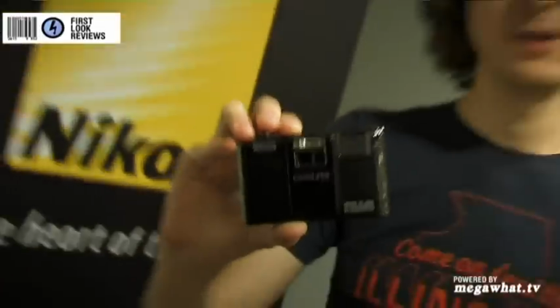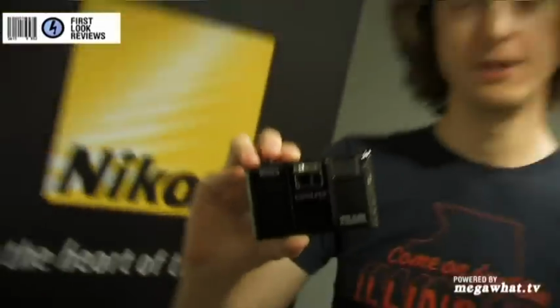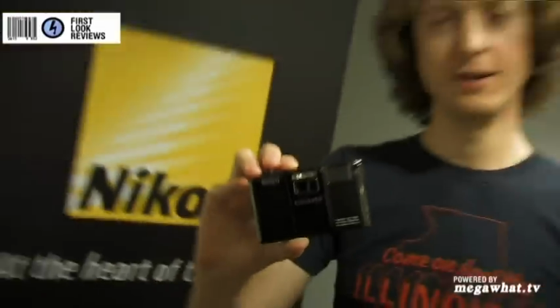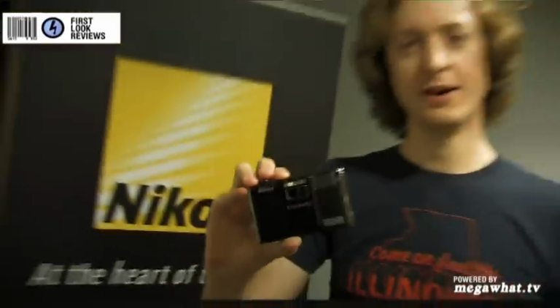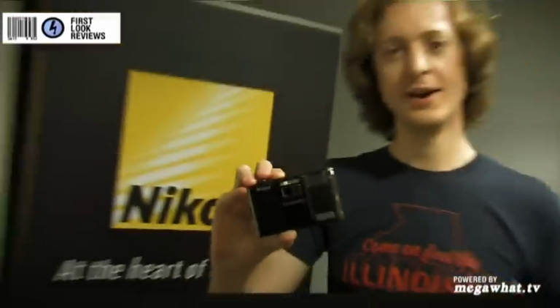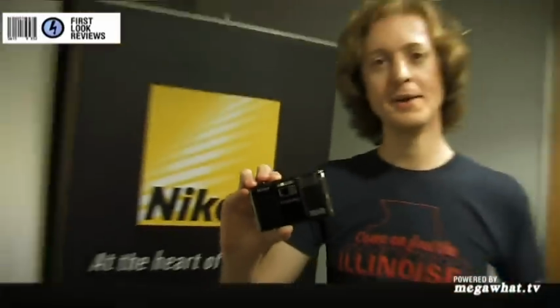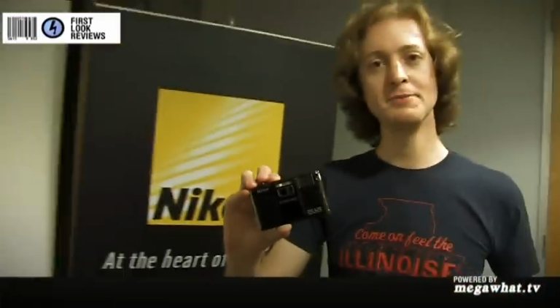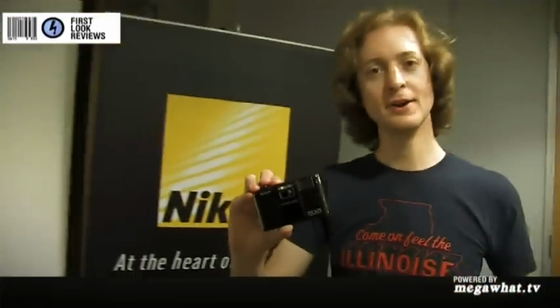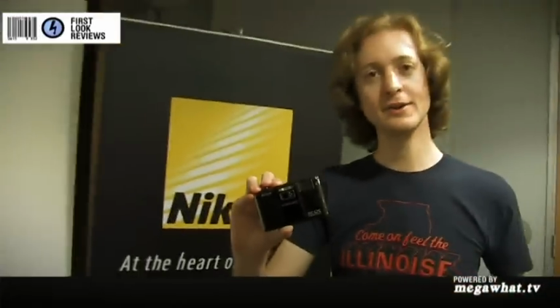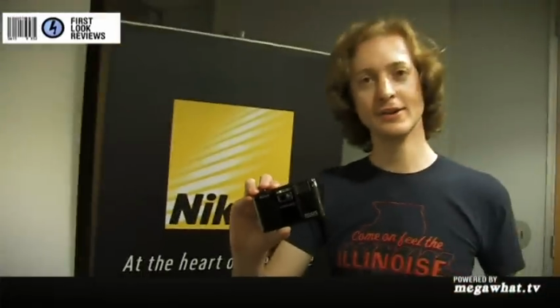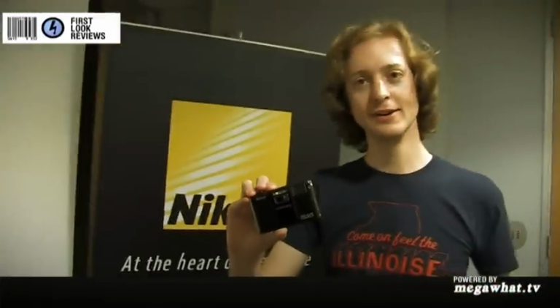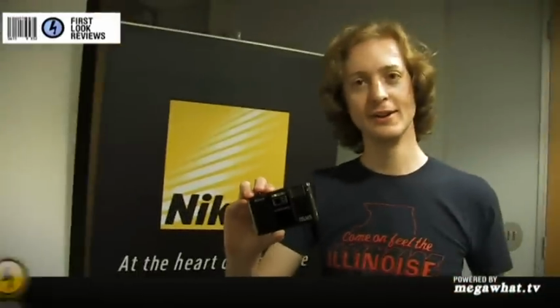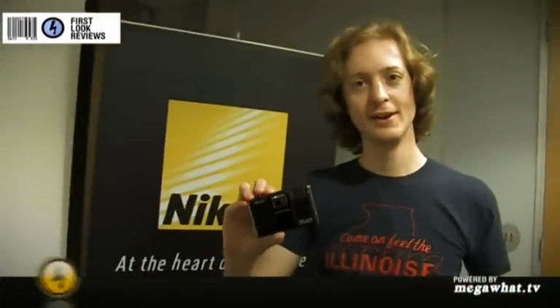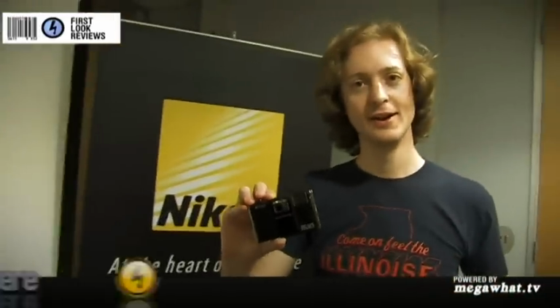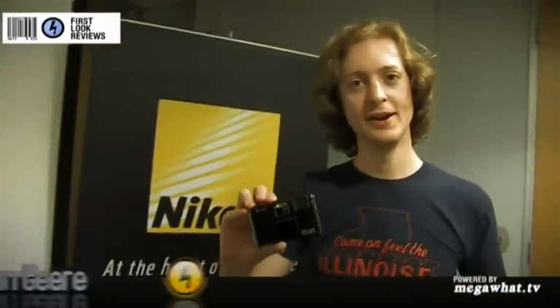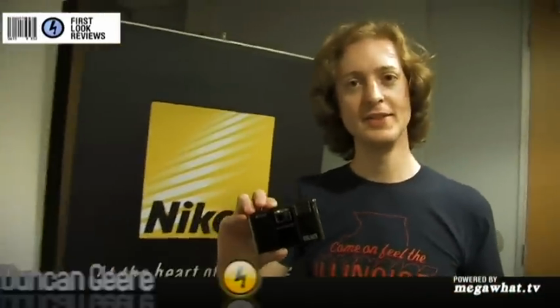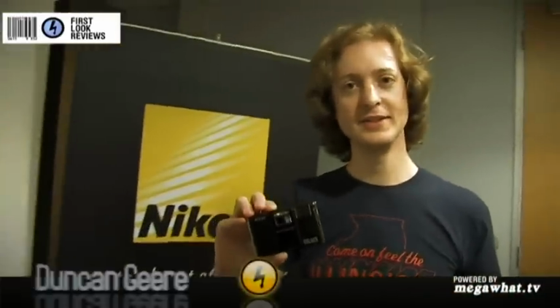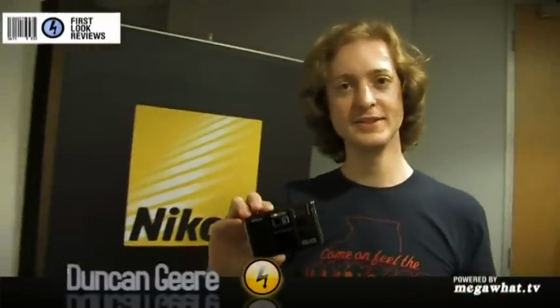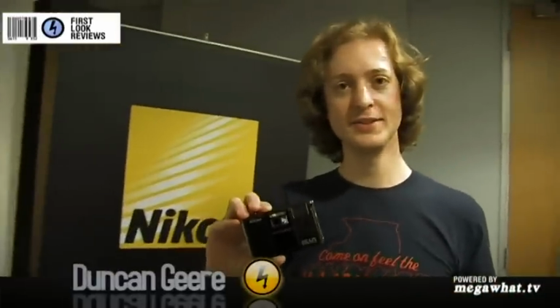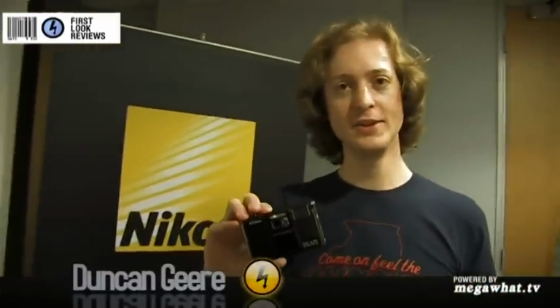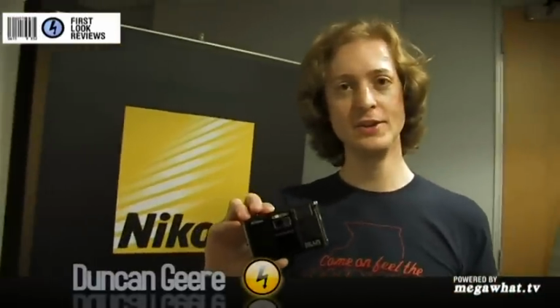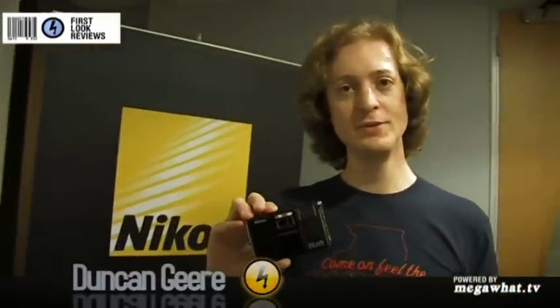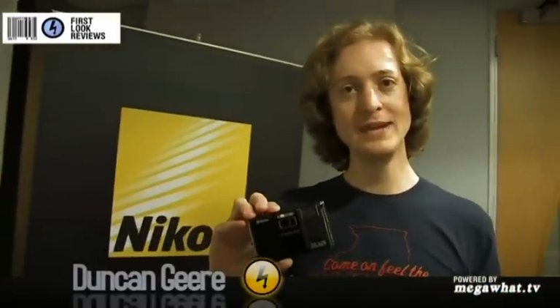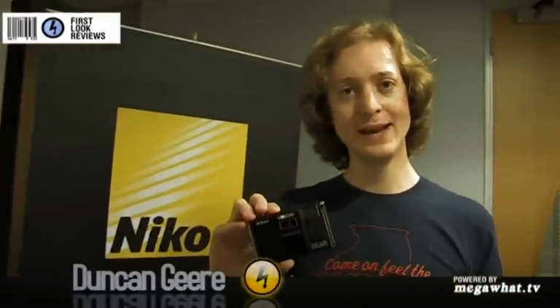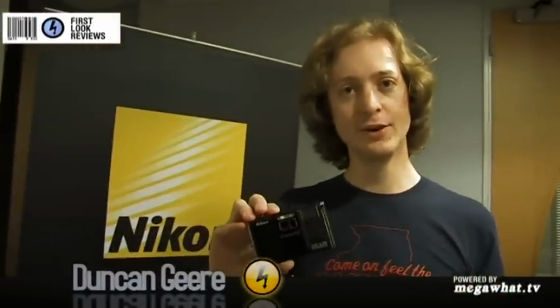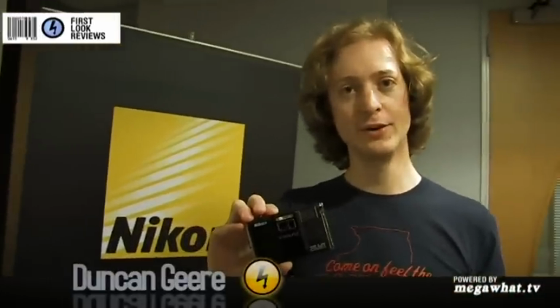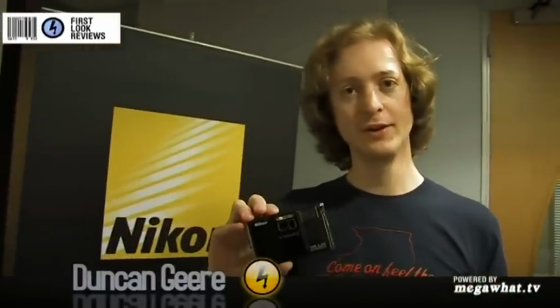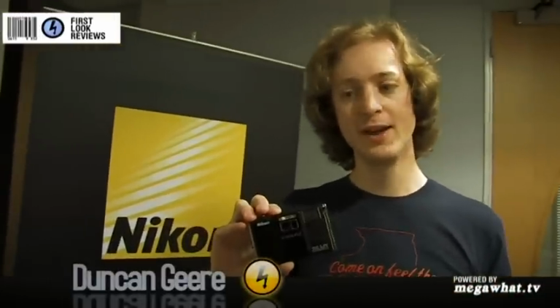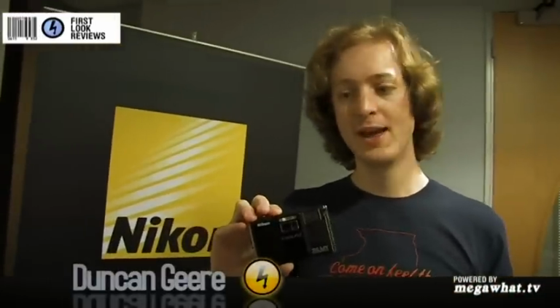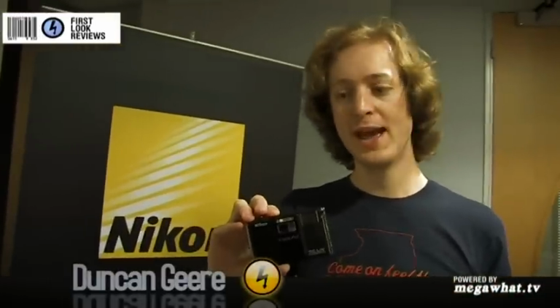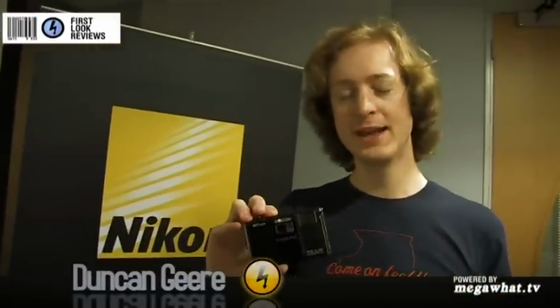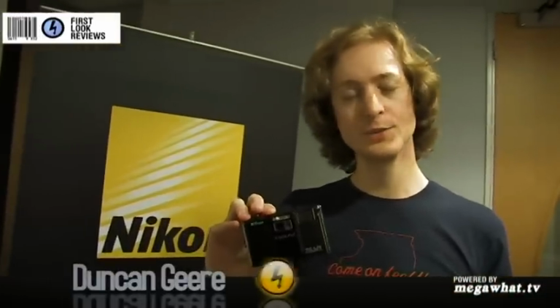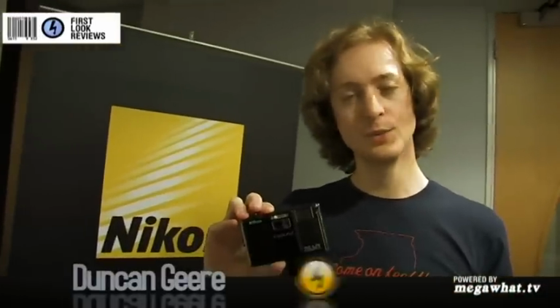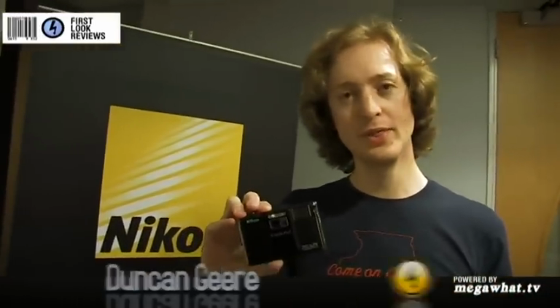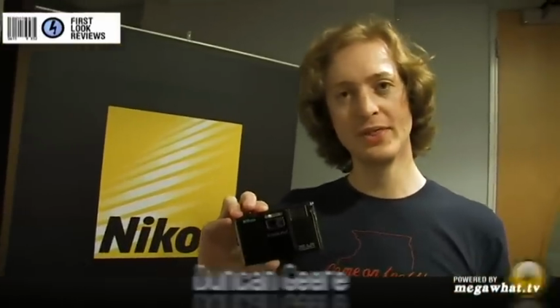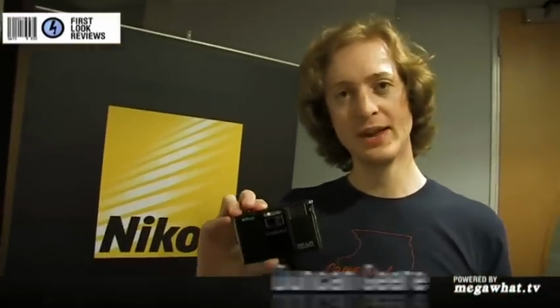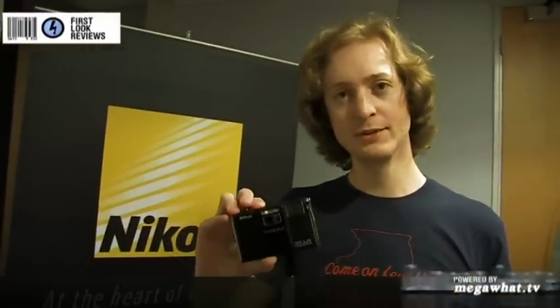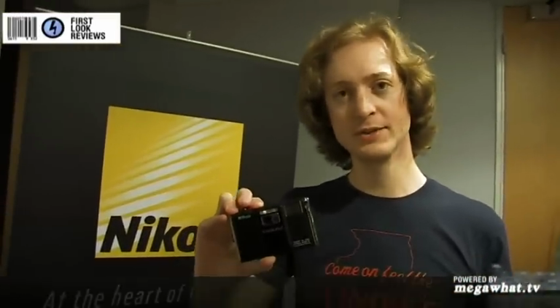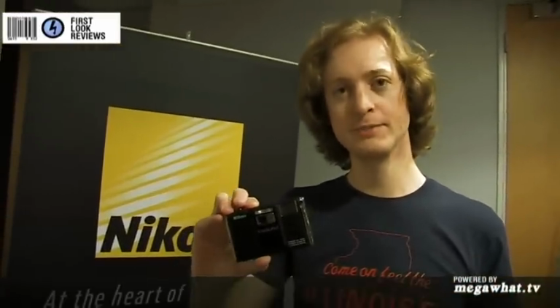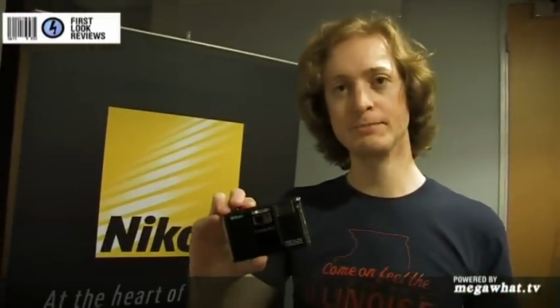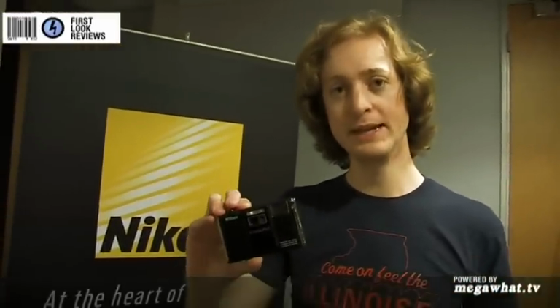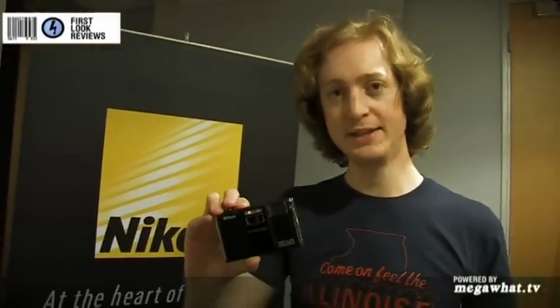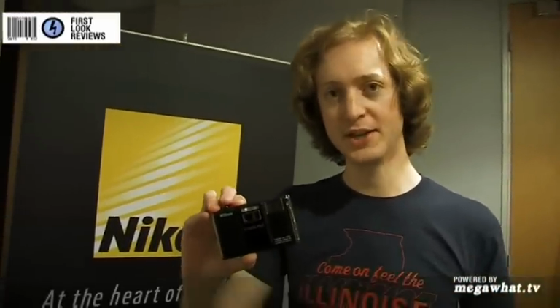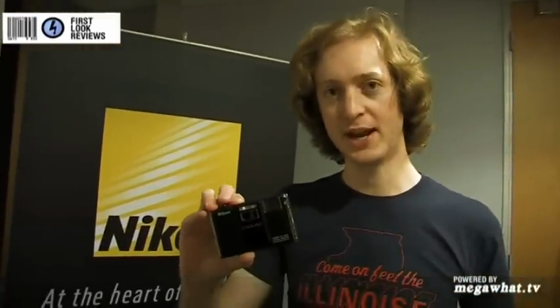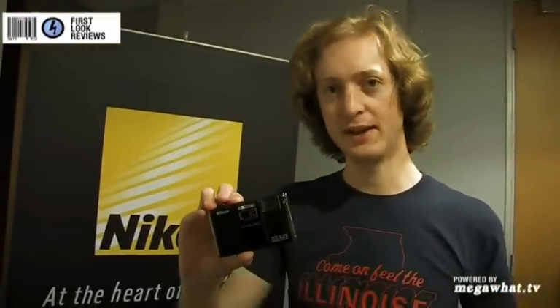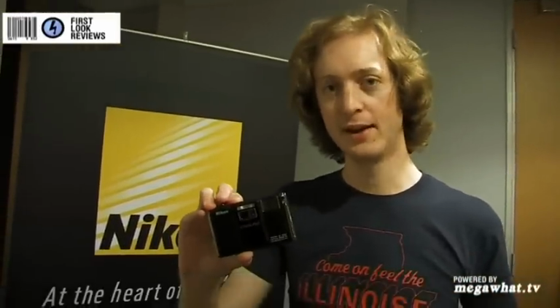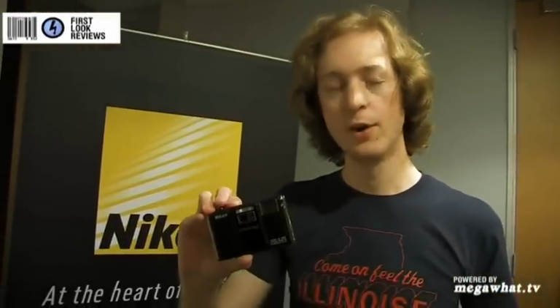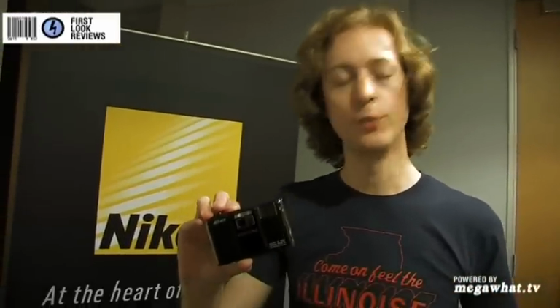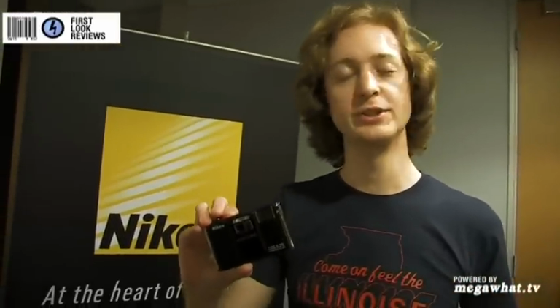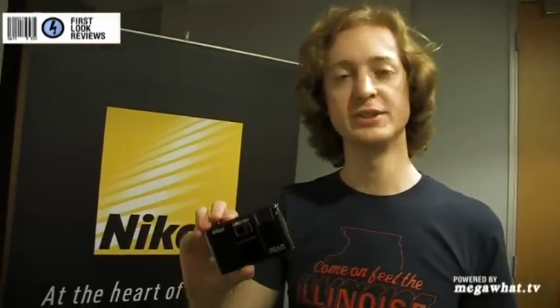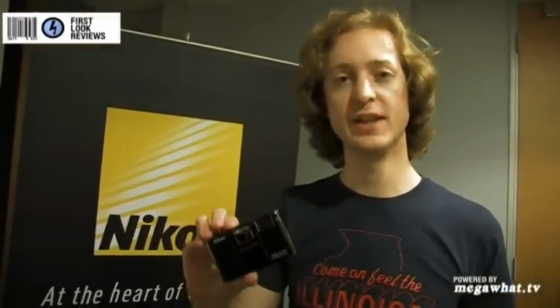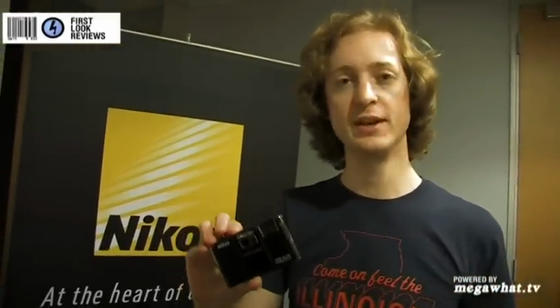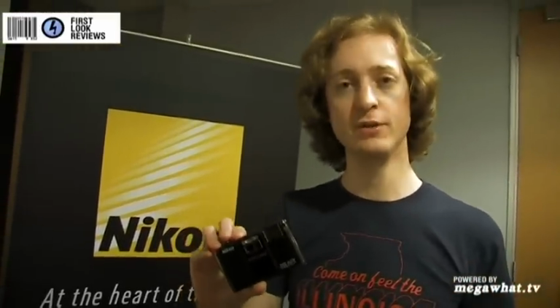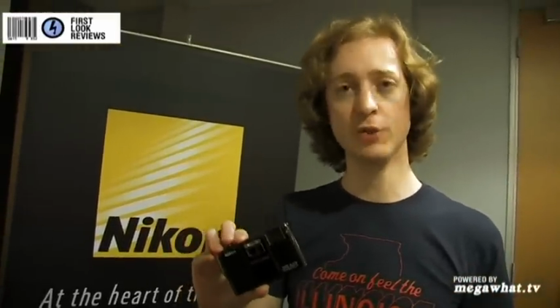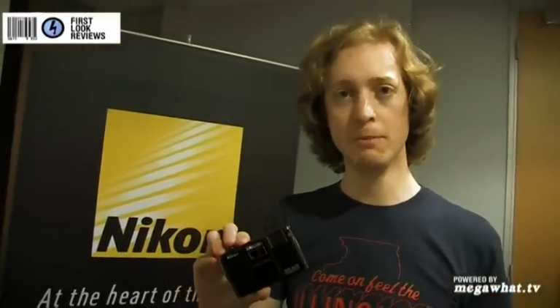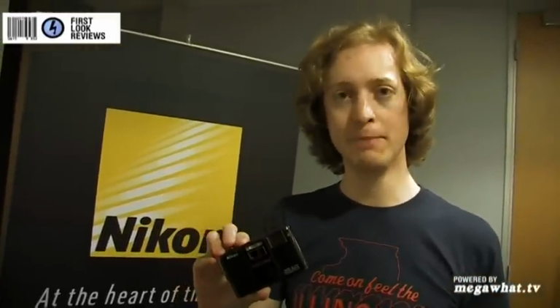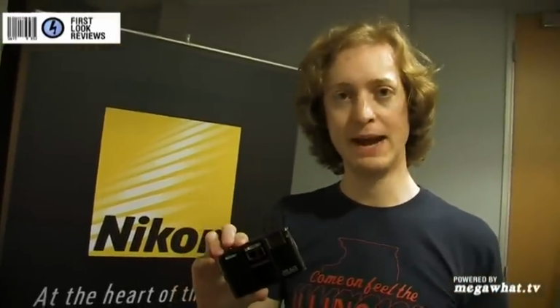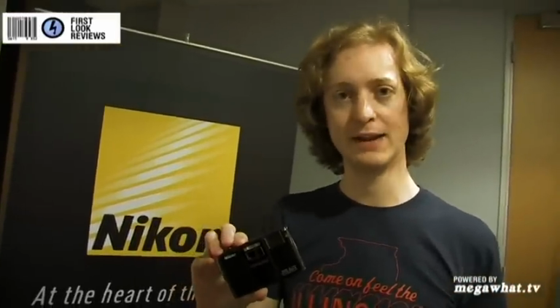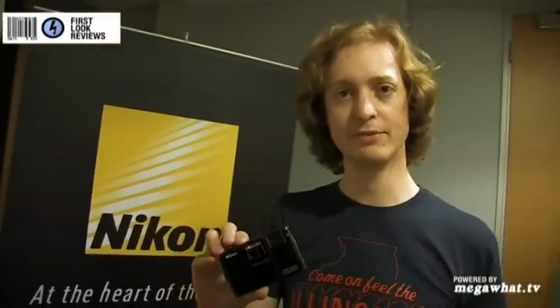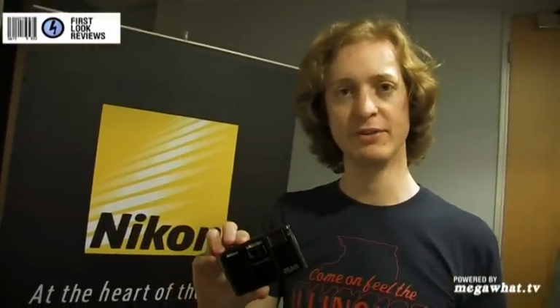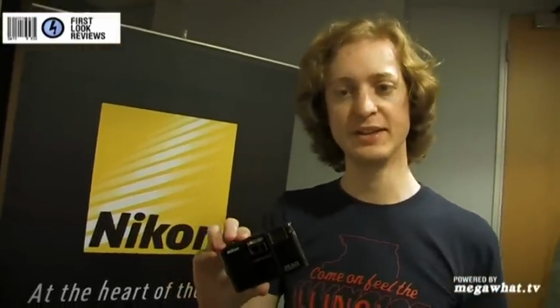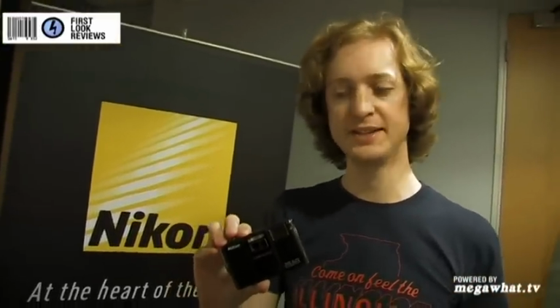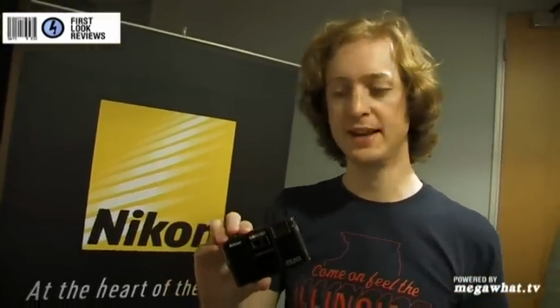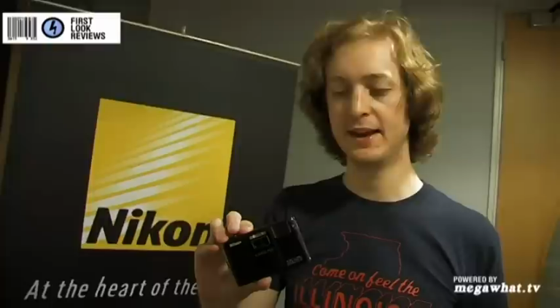Hi, I'm Duncan, and this is the new Nikon S1000PJ, which is their new compact for this year.